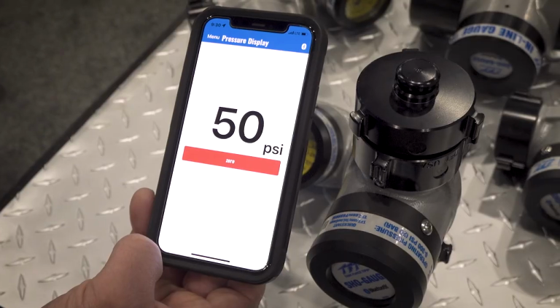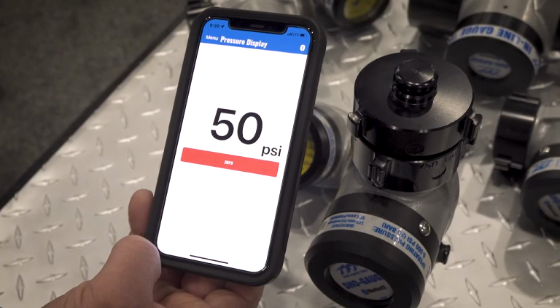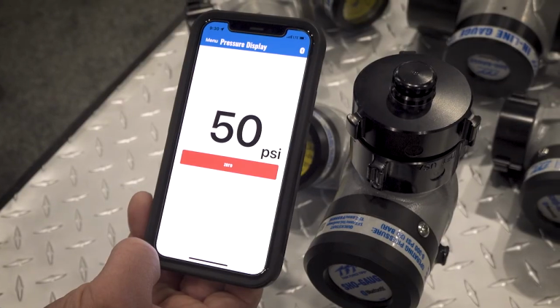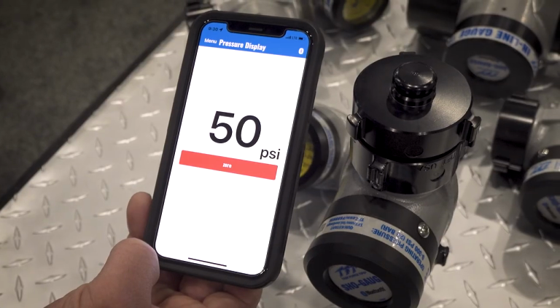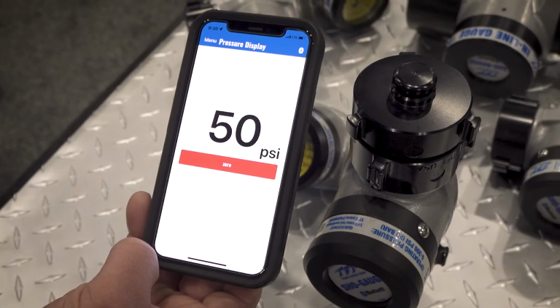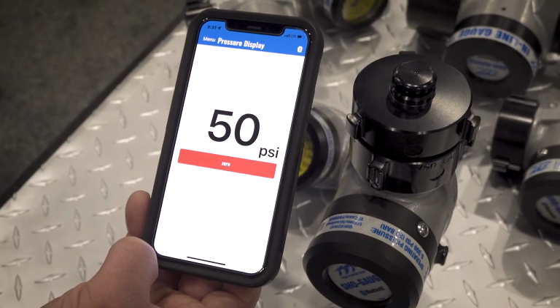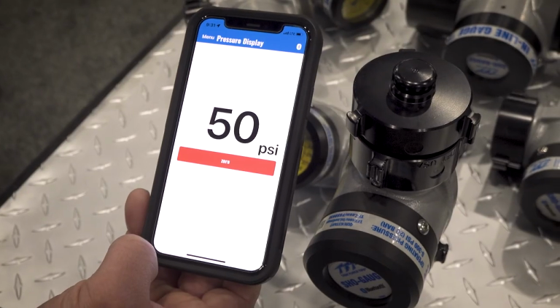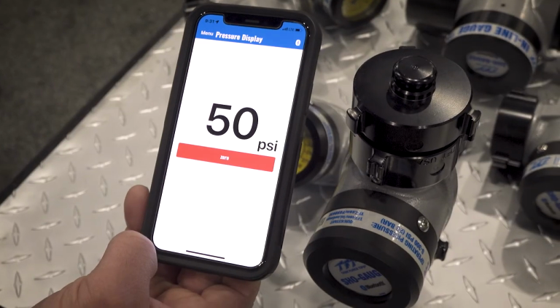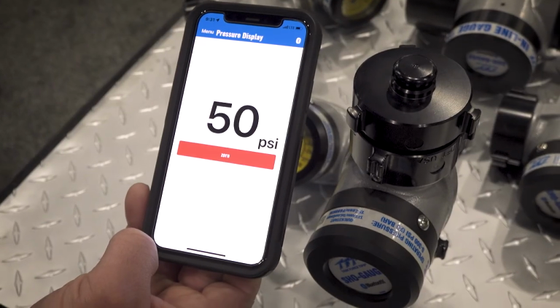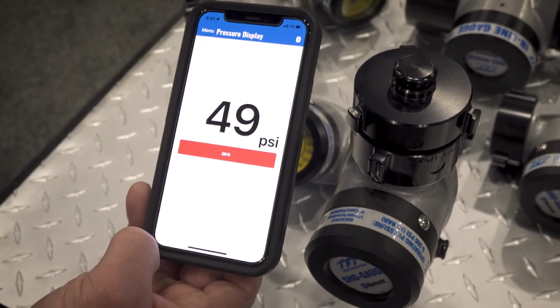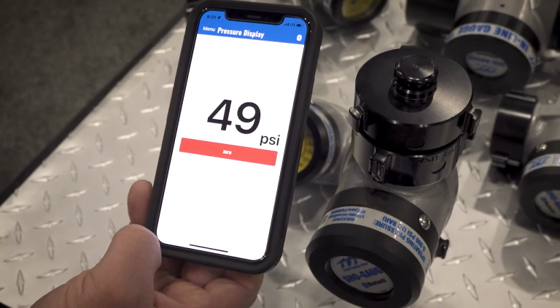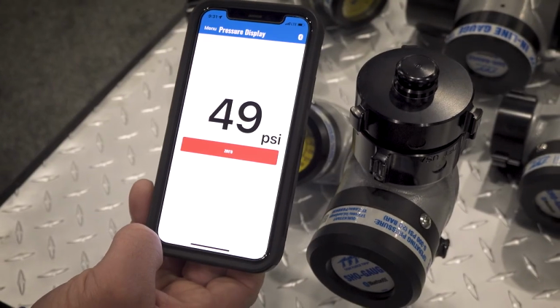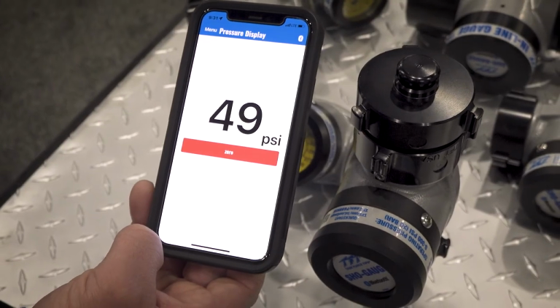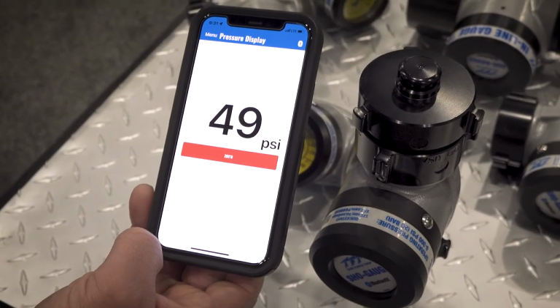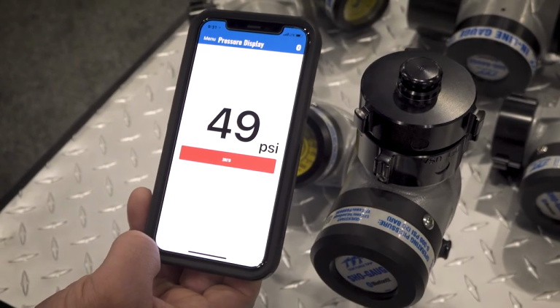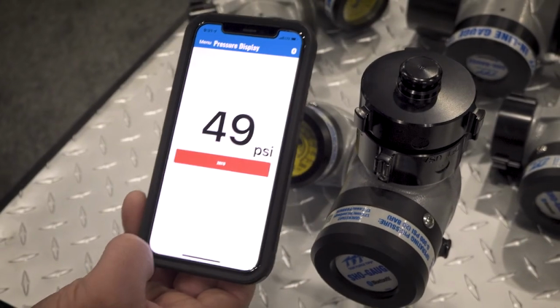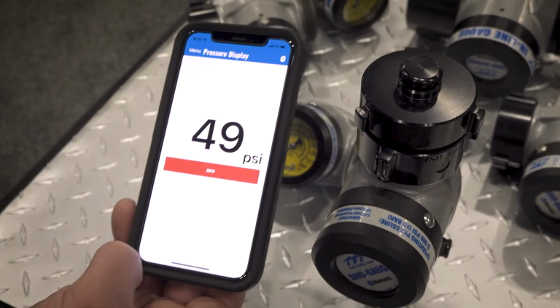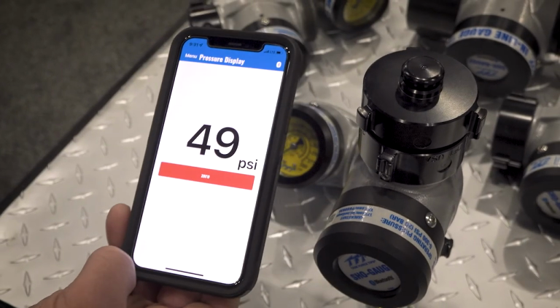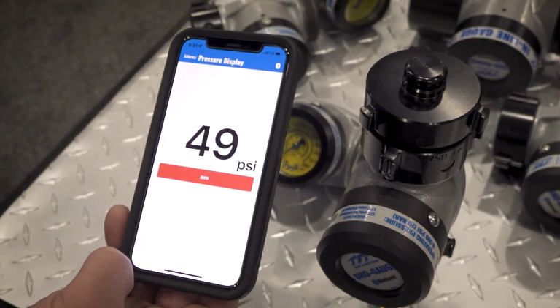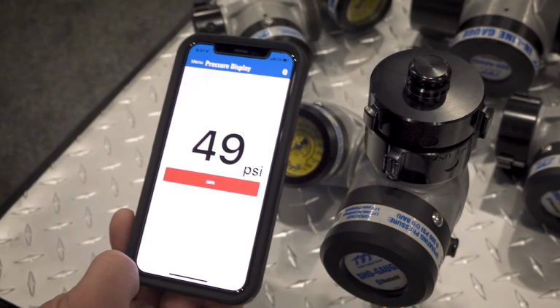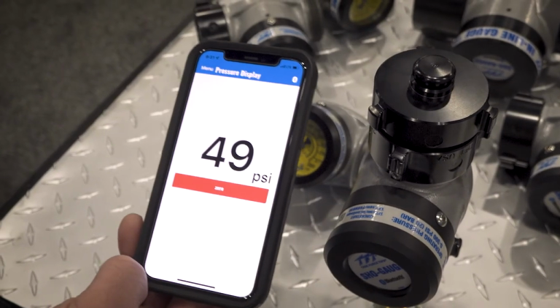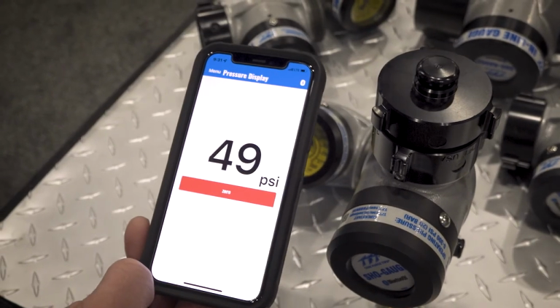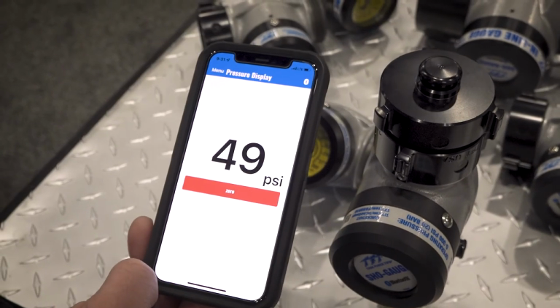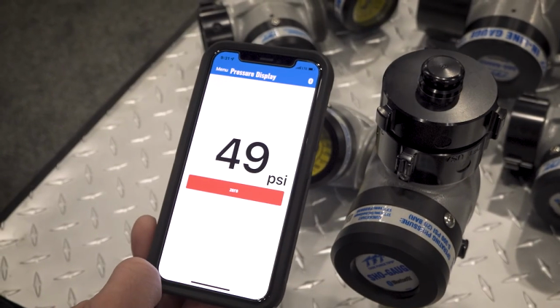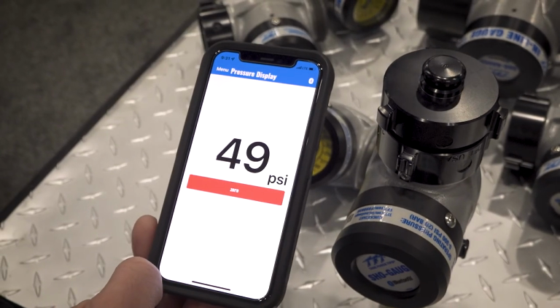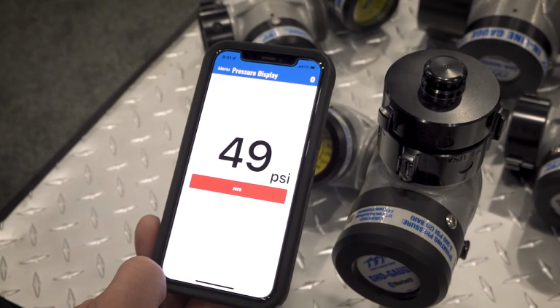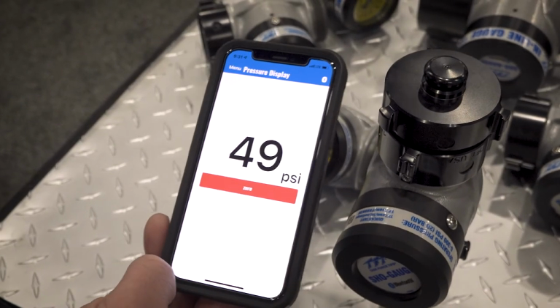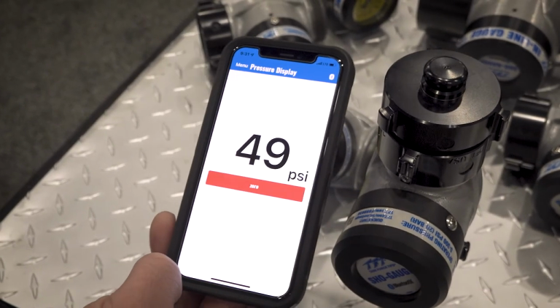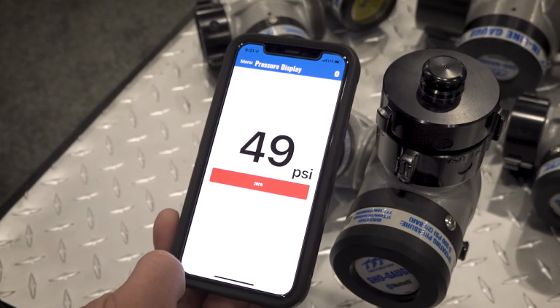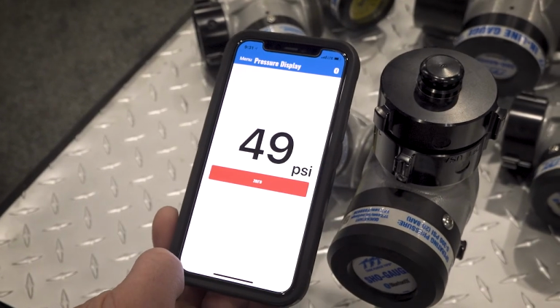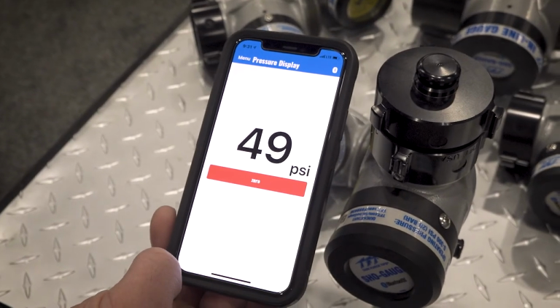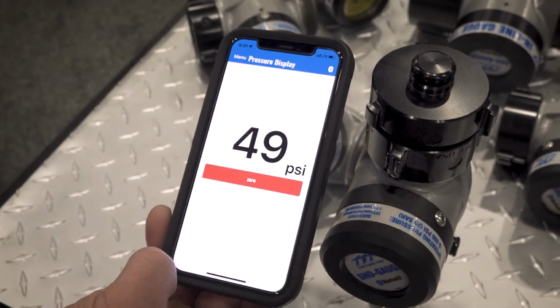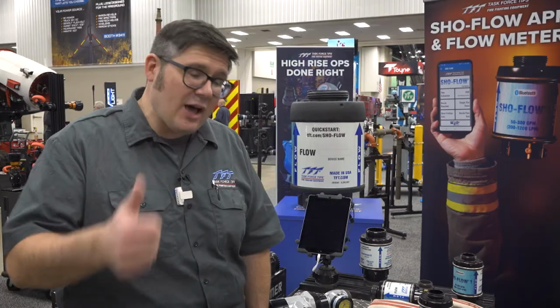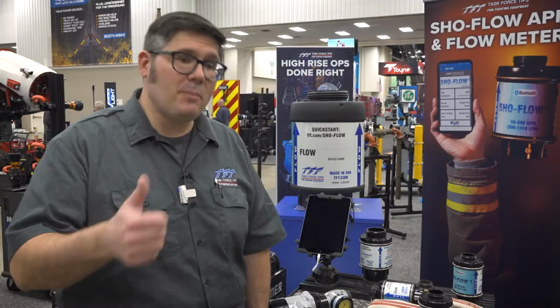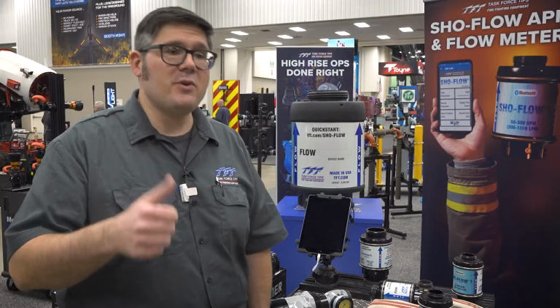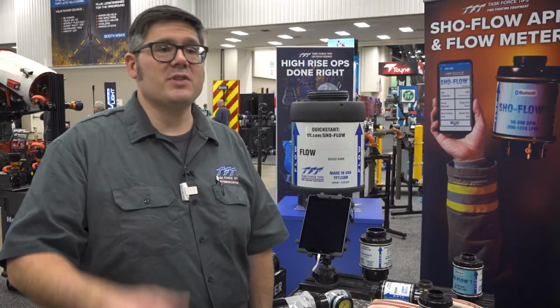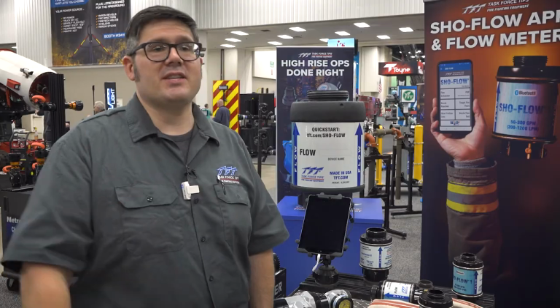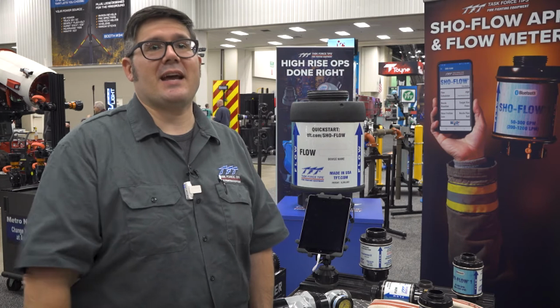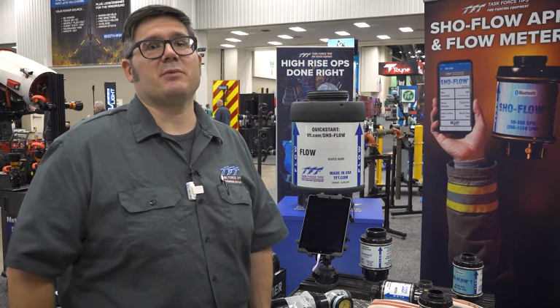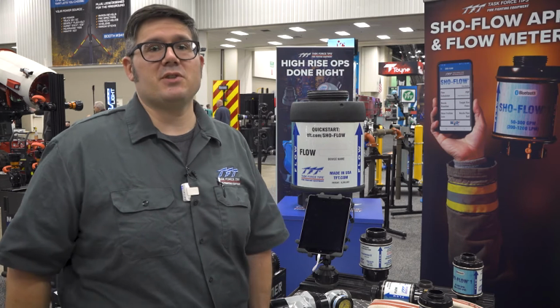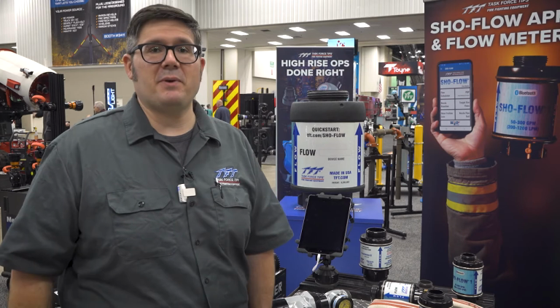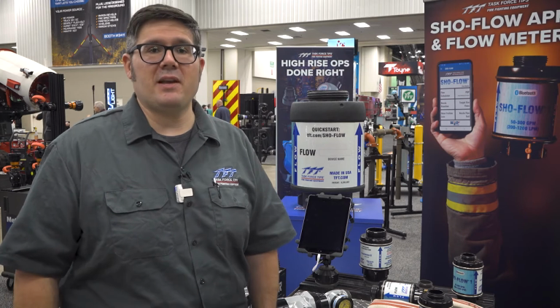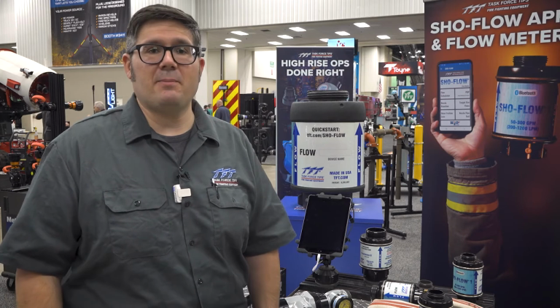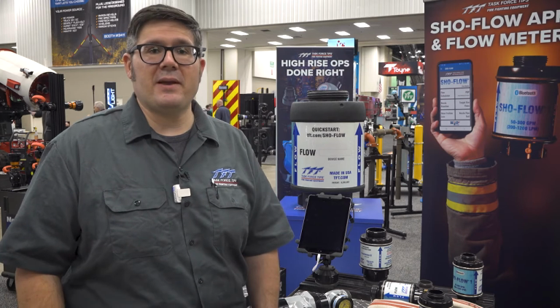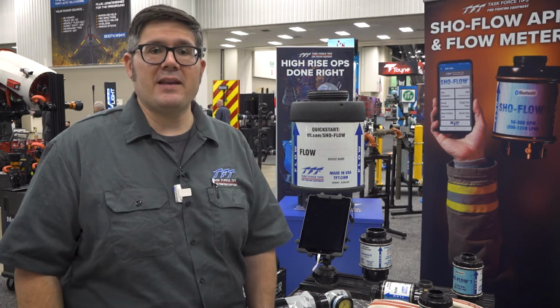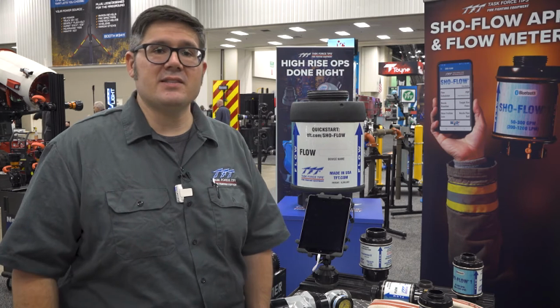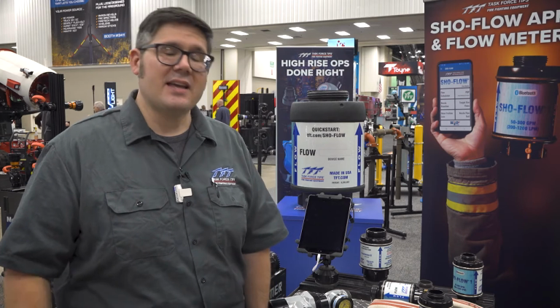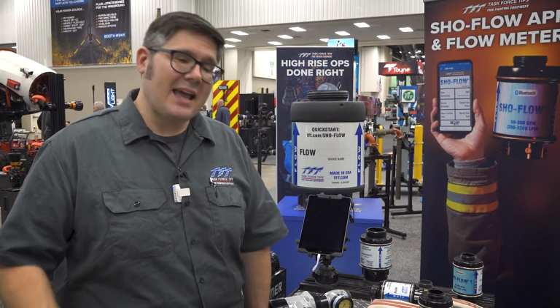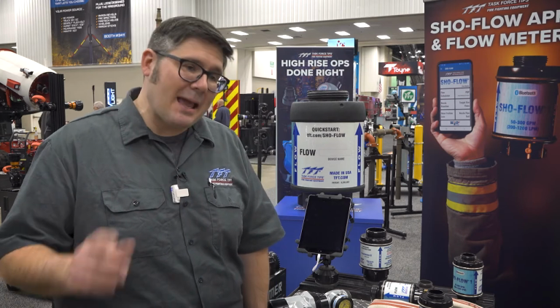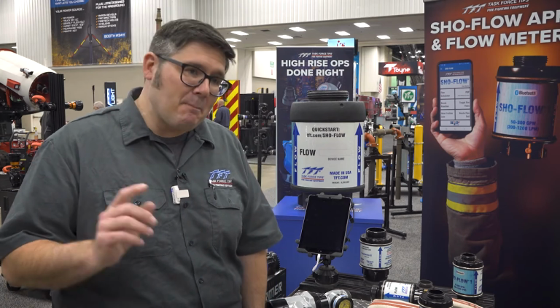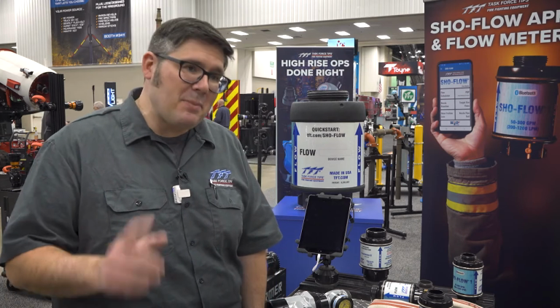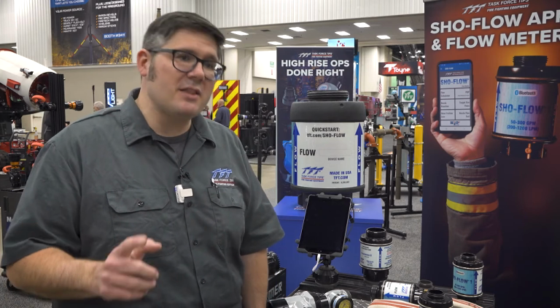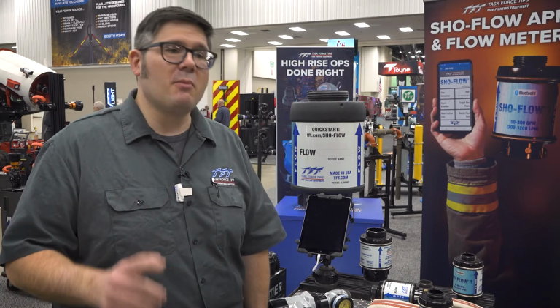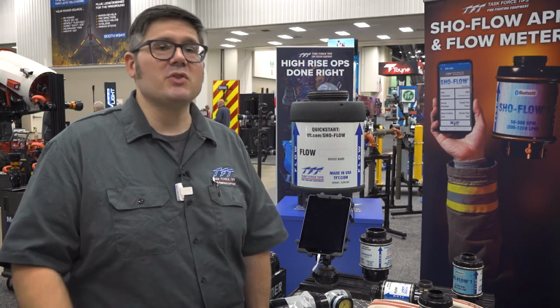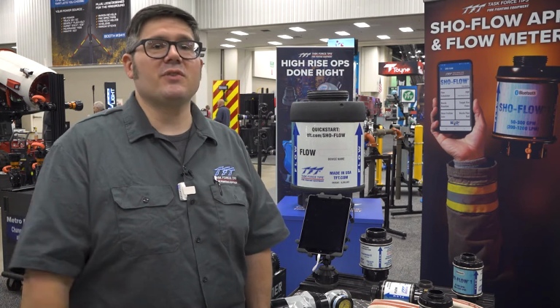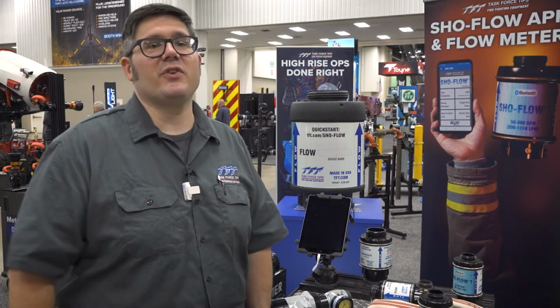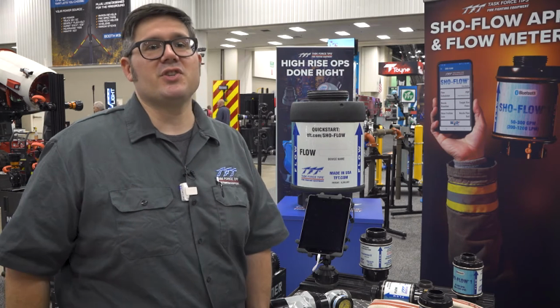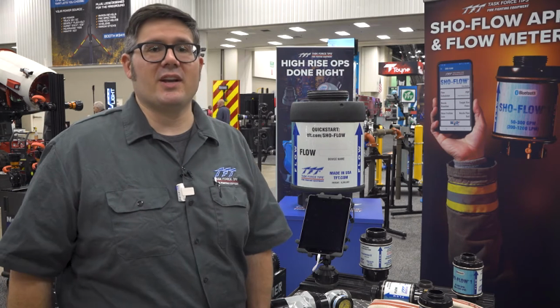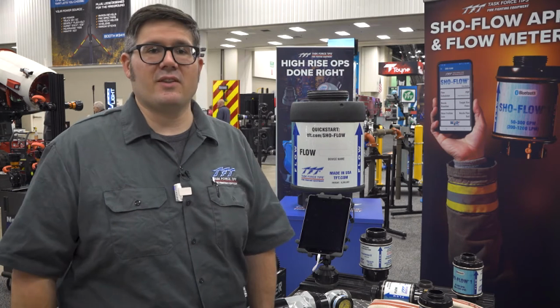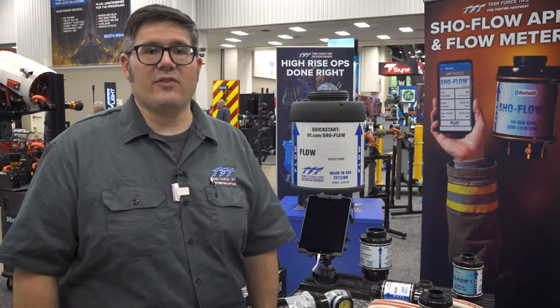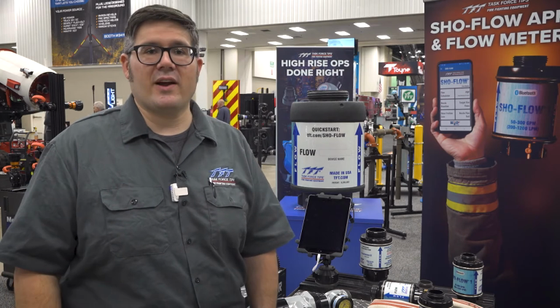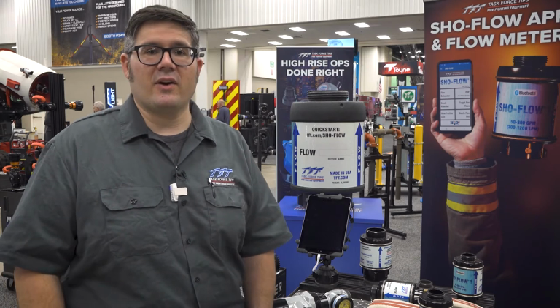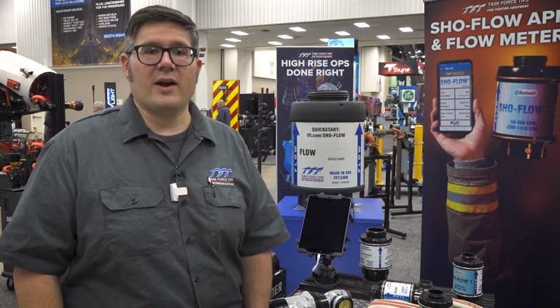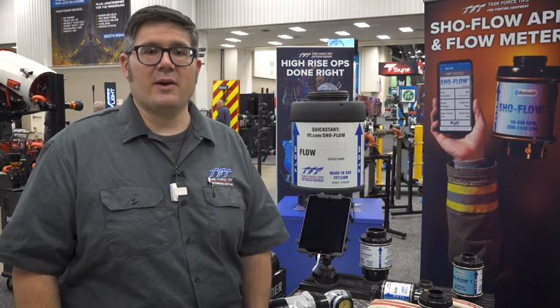So you can read your pressure in real time on any smart device to answer the most common questions in the fire service, help you establish PDPs, and be the most efficient on the fire ground.